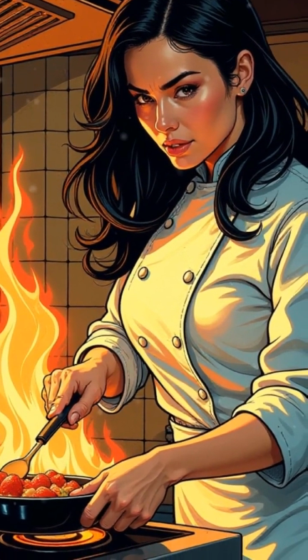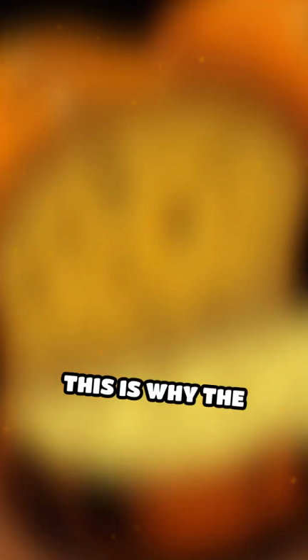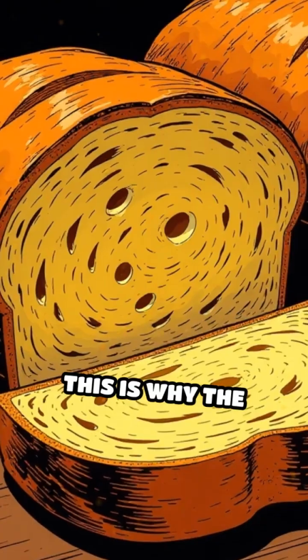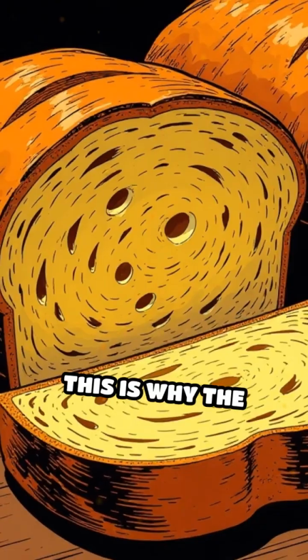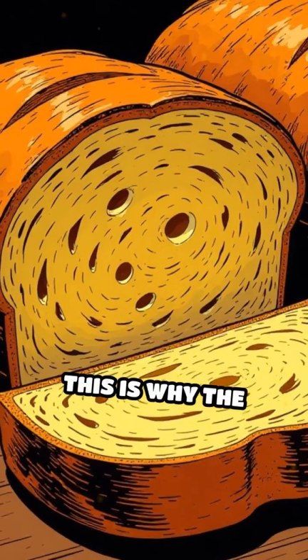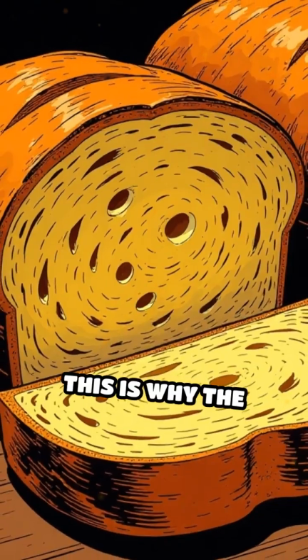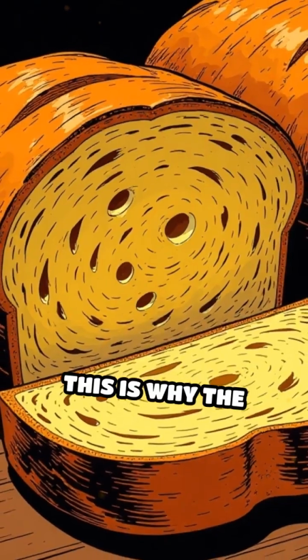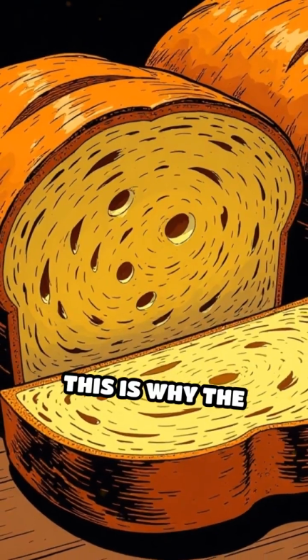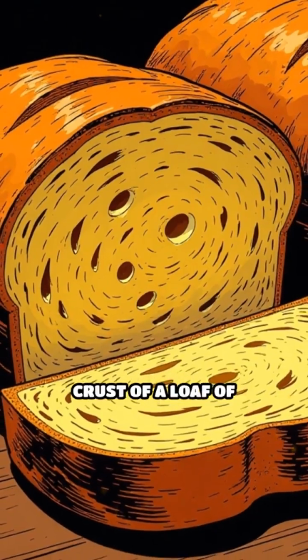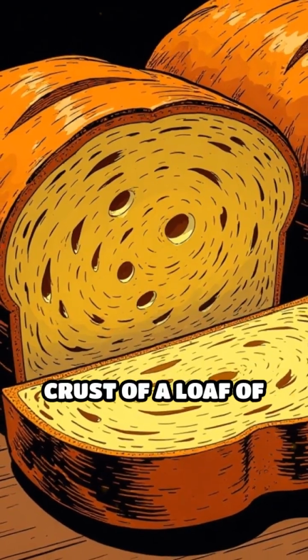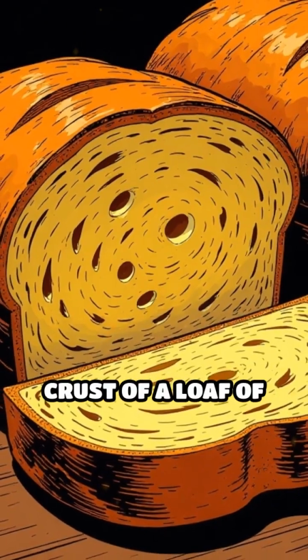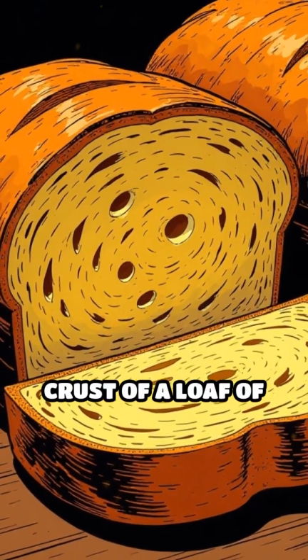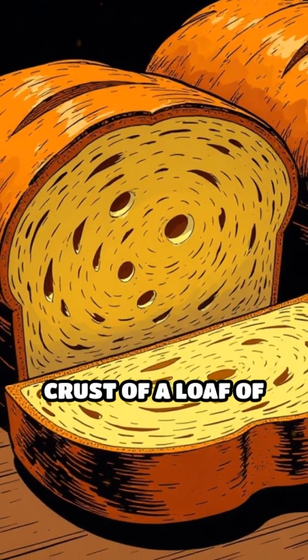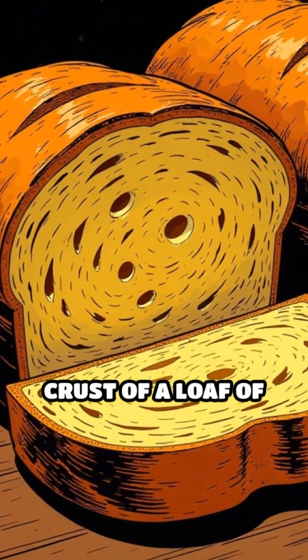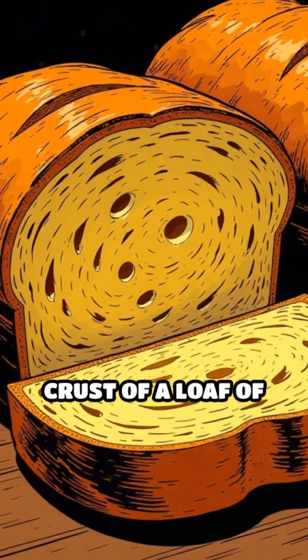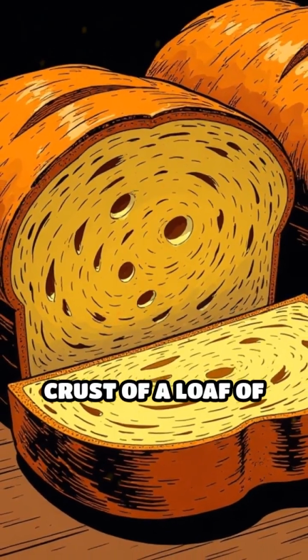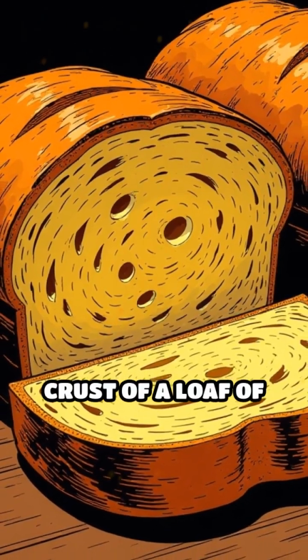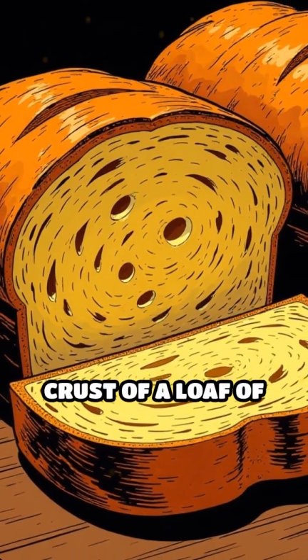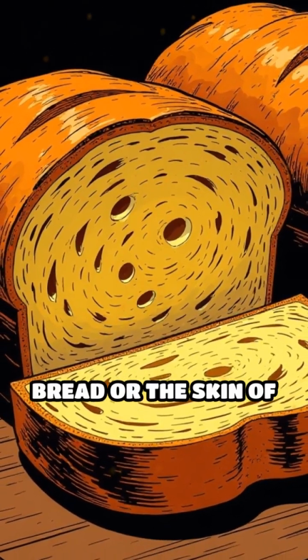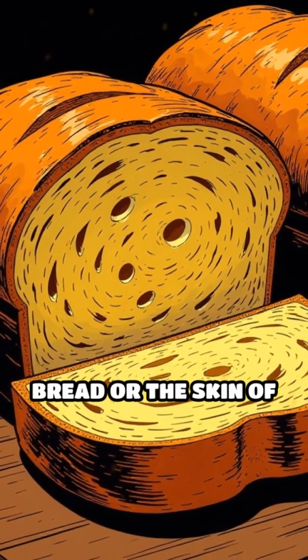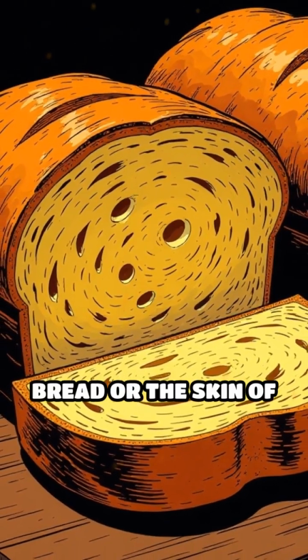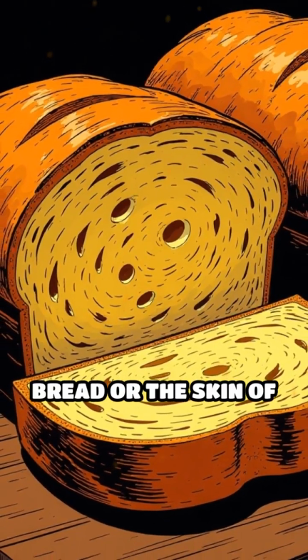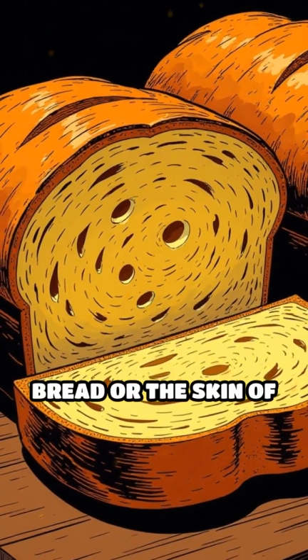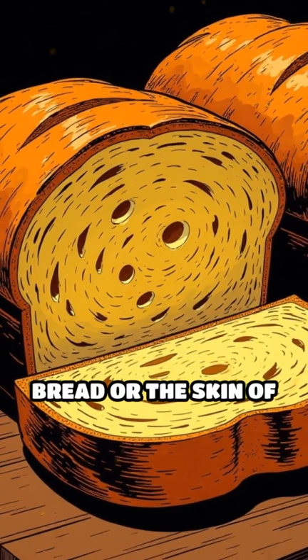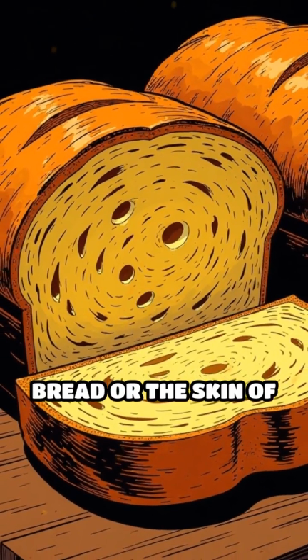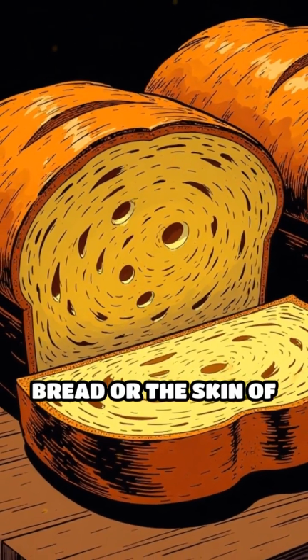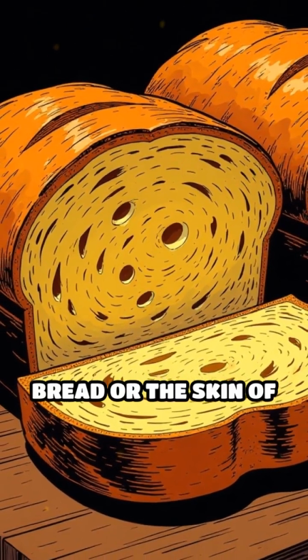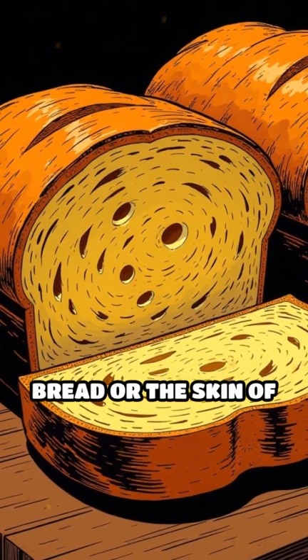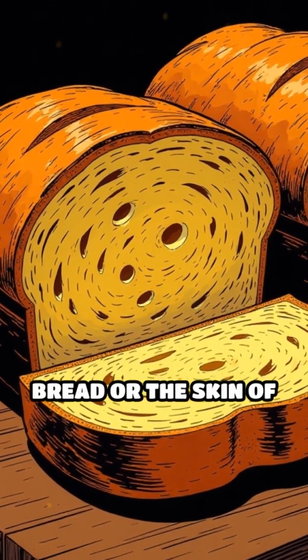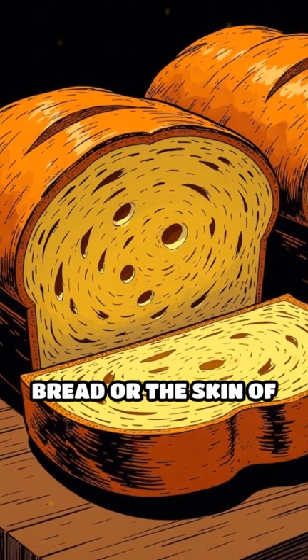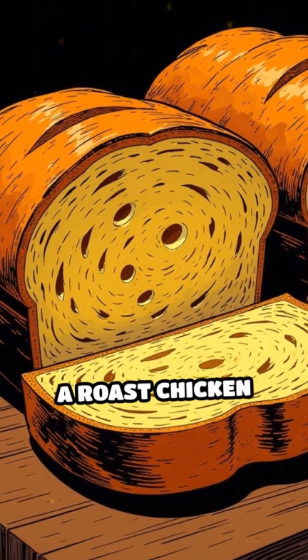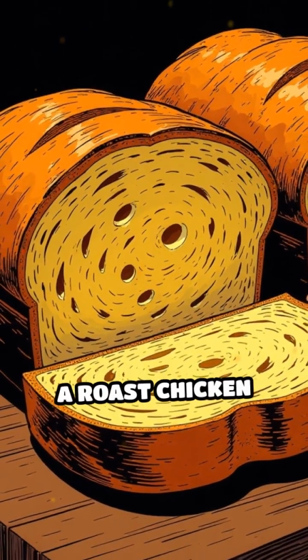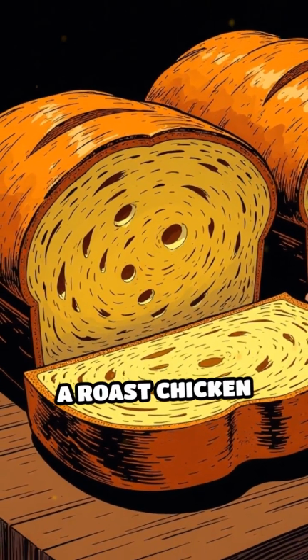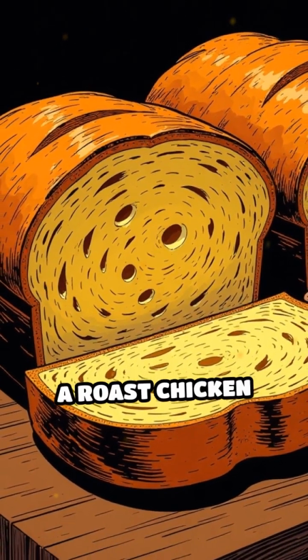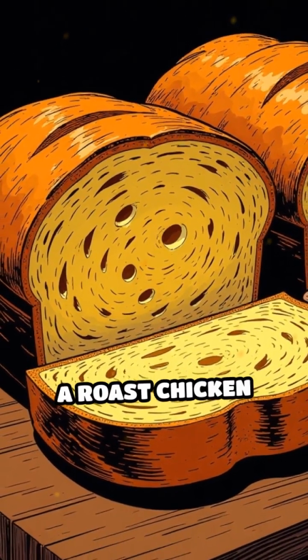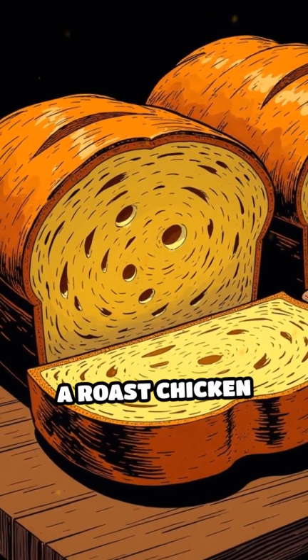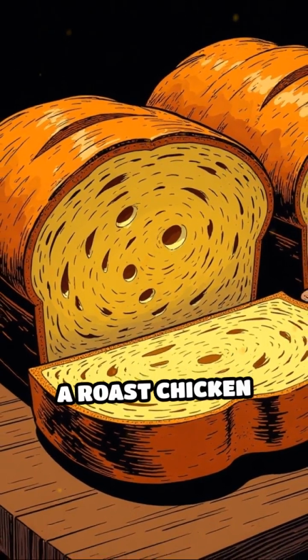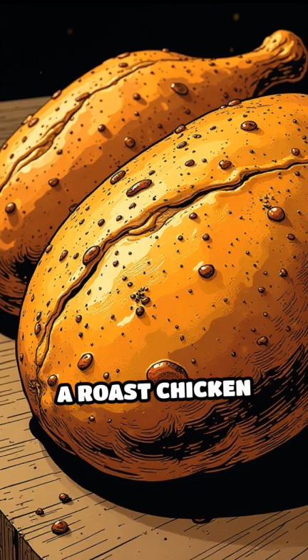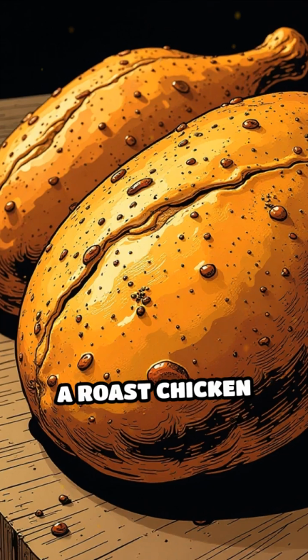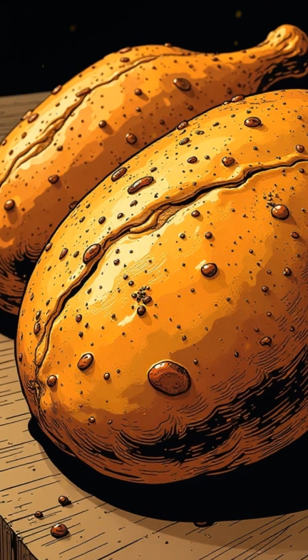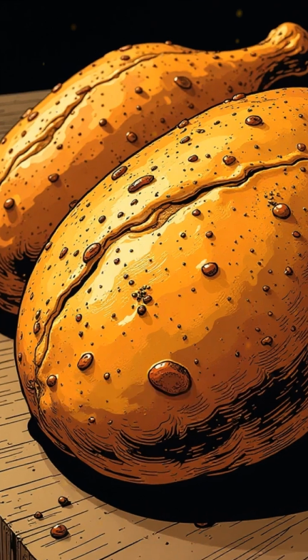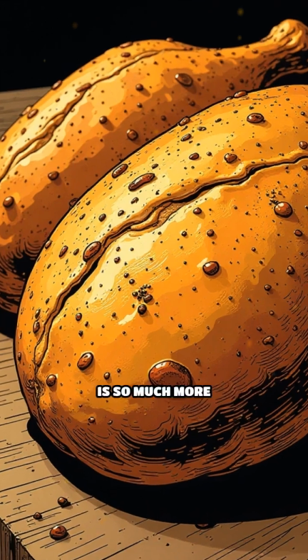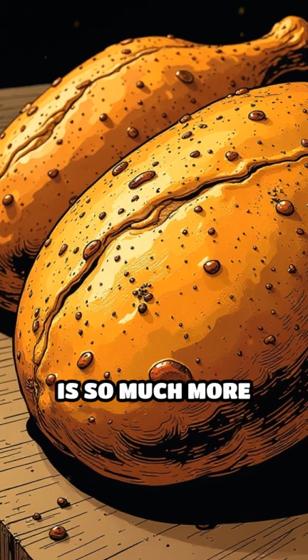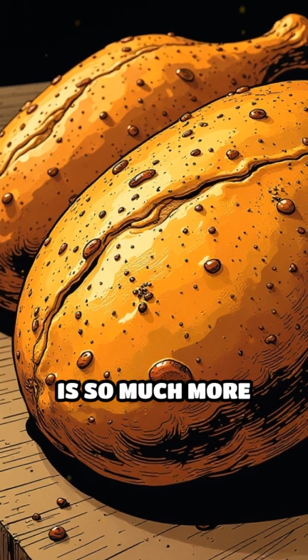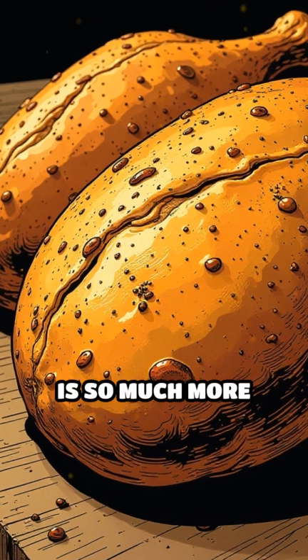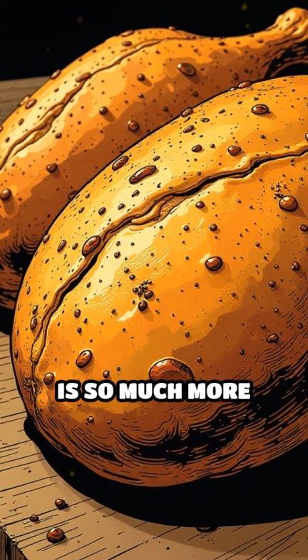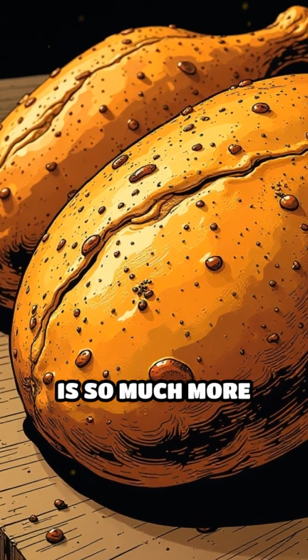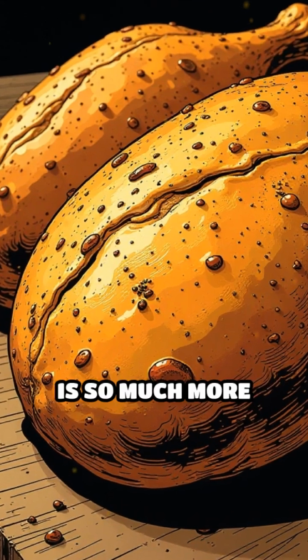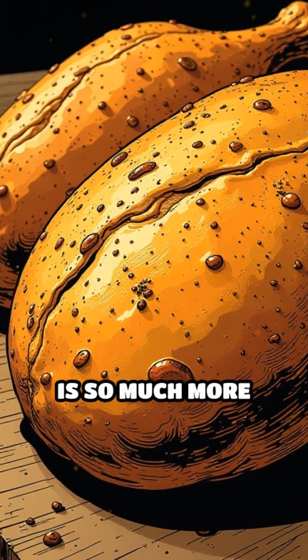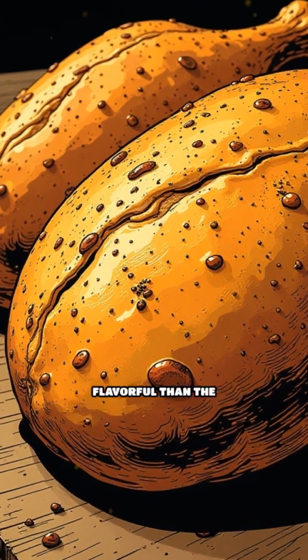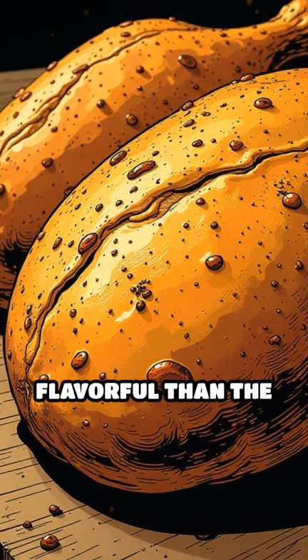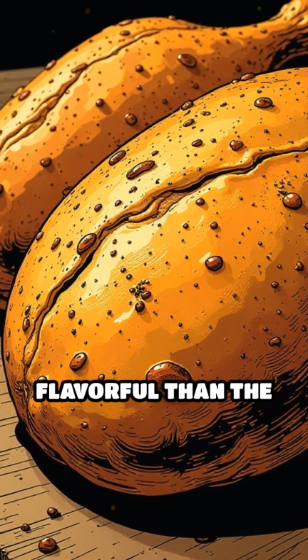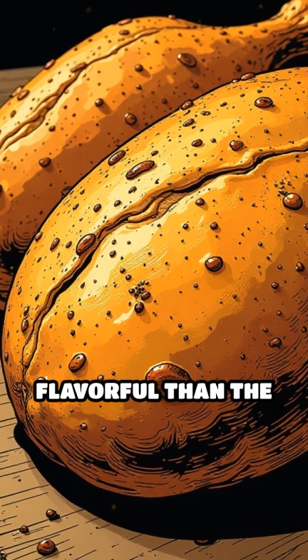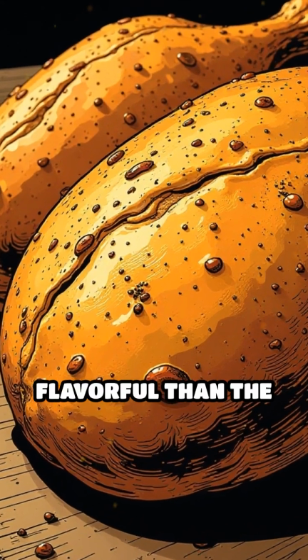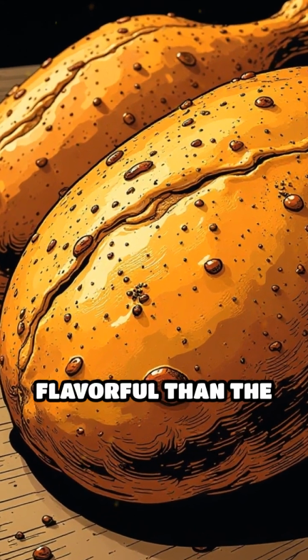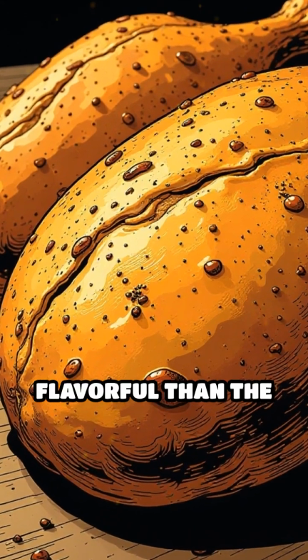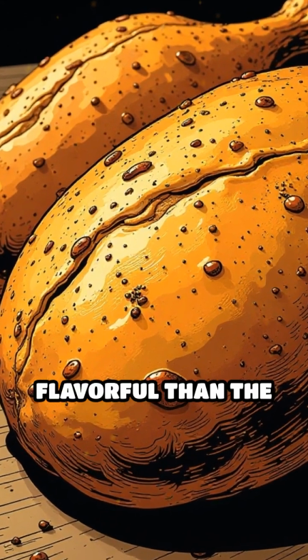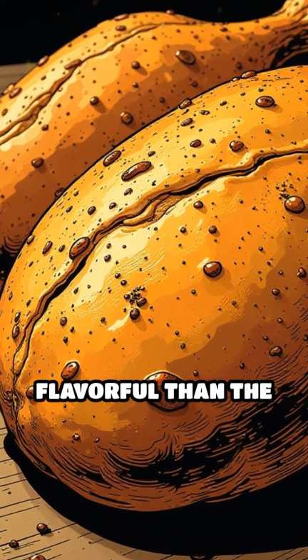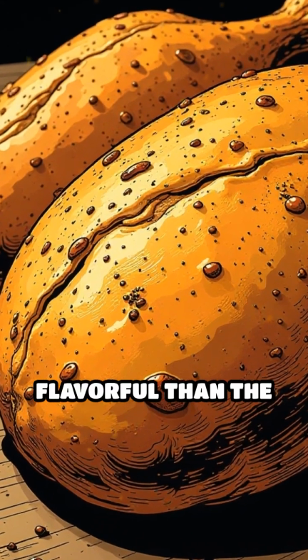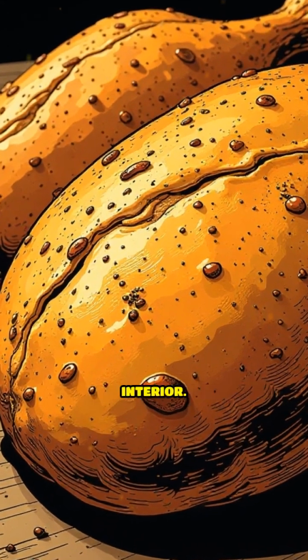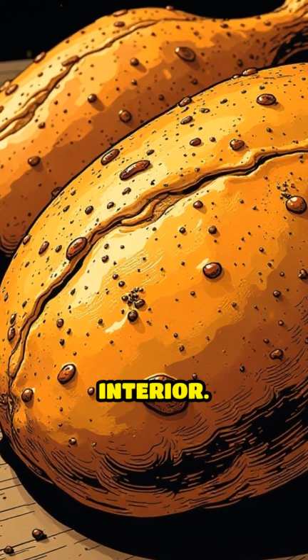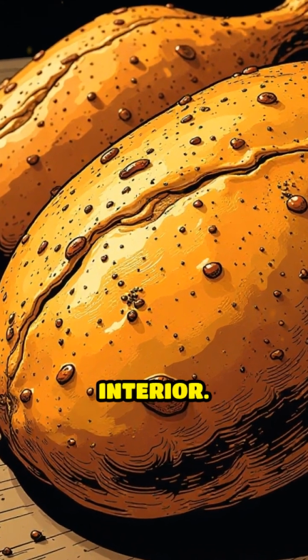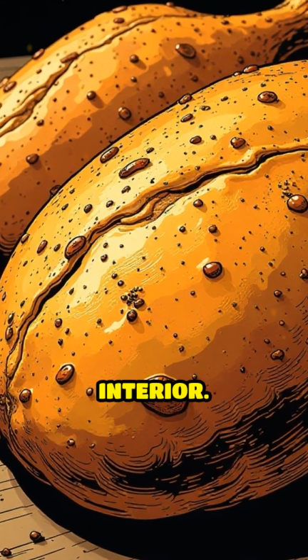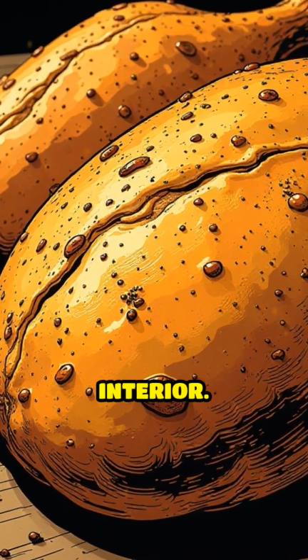This is why the crust of a loaf of bread or the skin of a roast chicken is so much more flavorful than the interior.